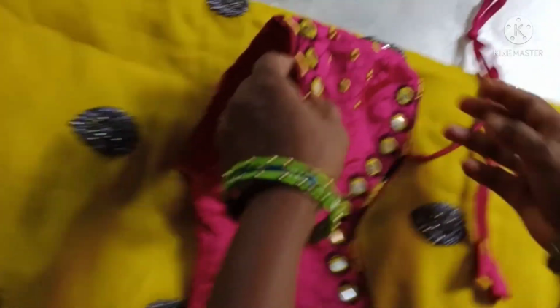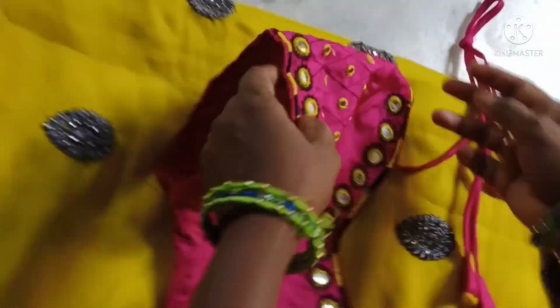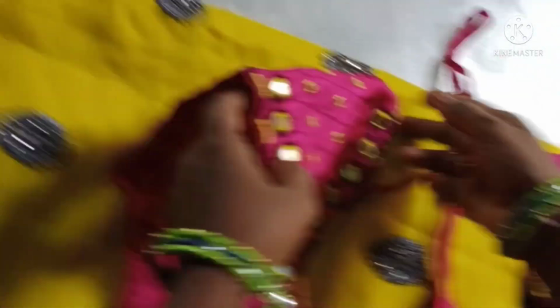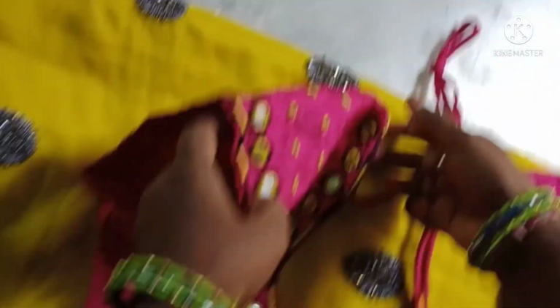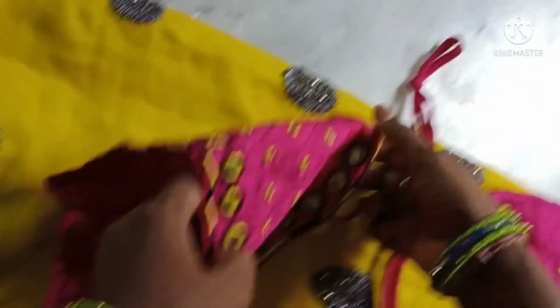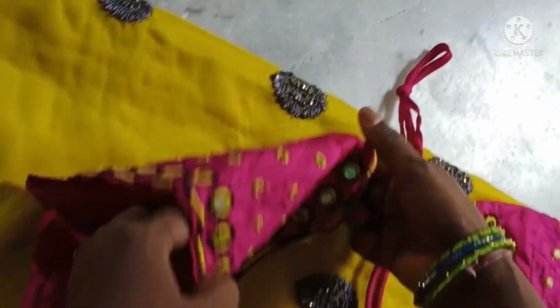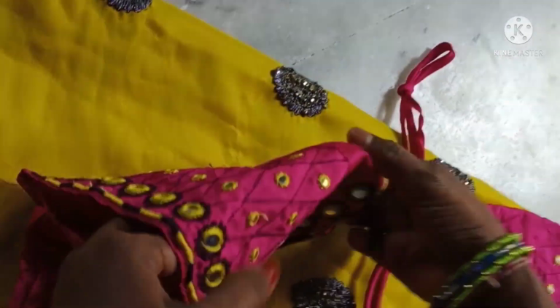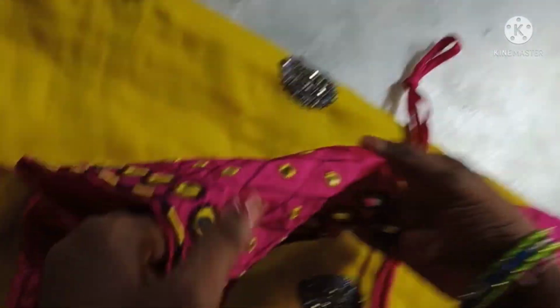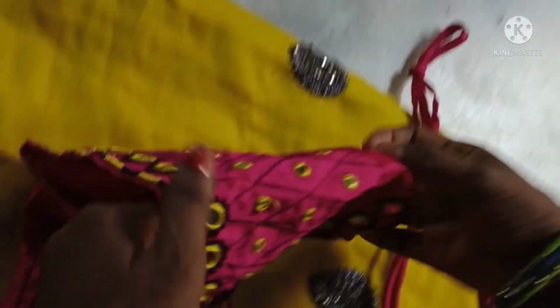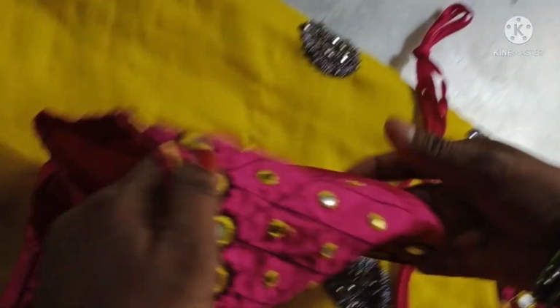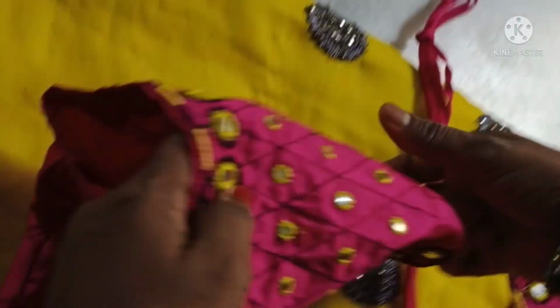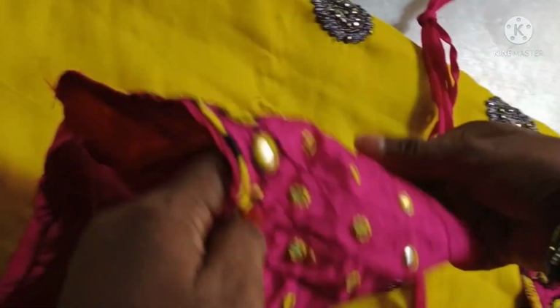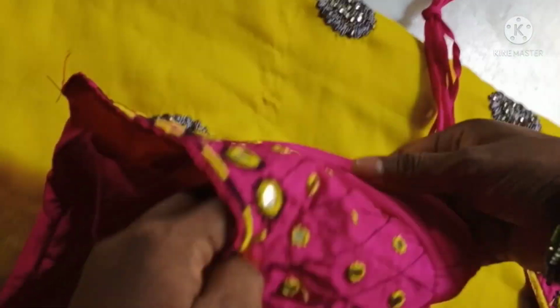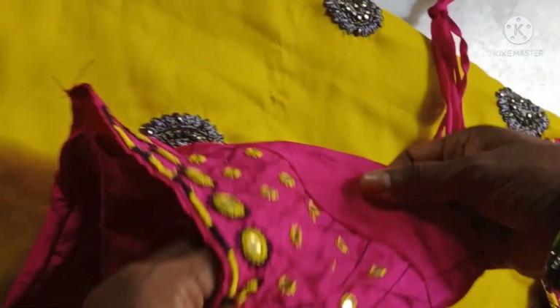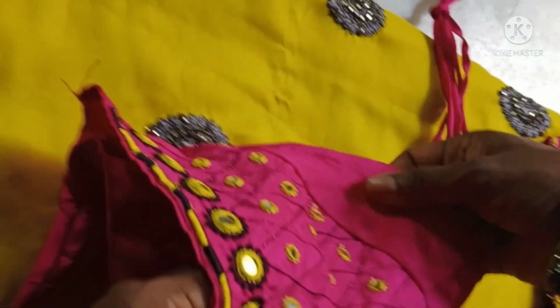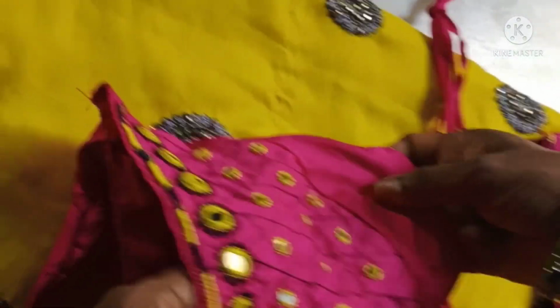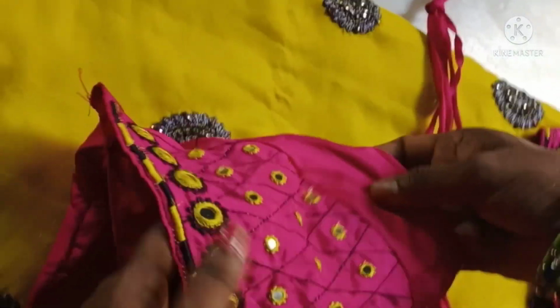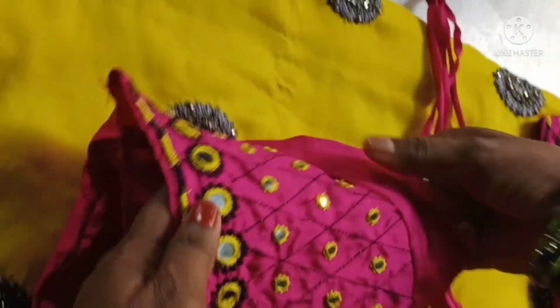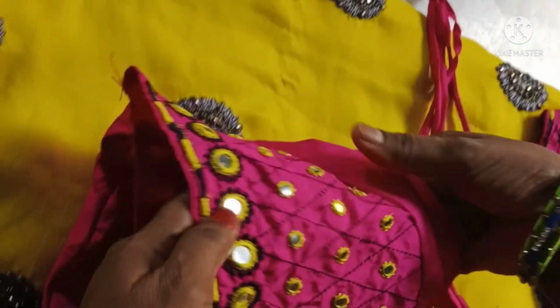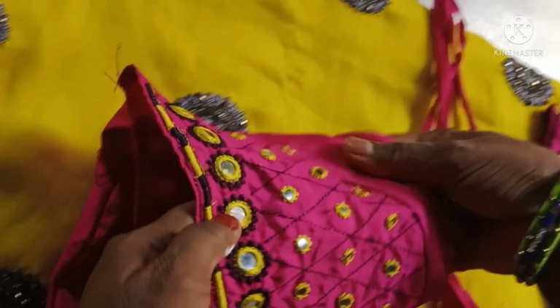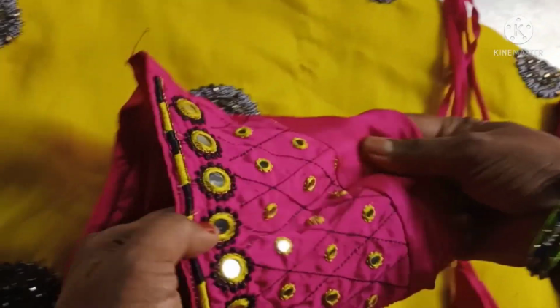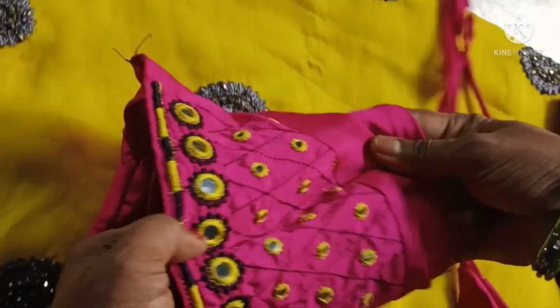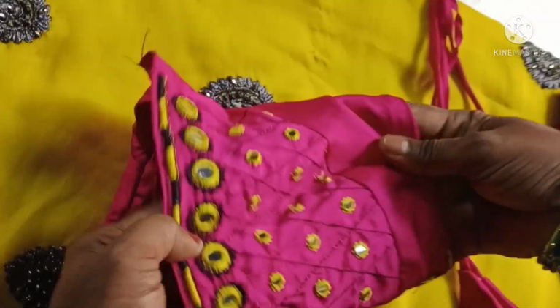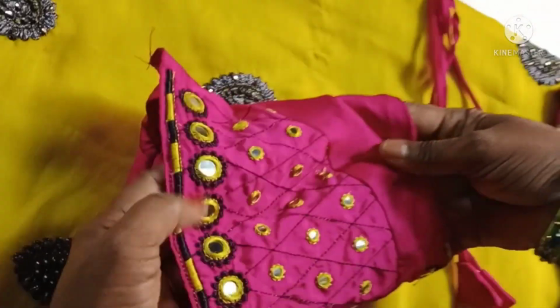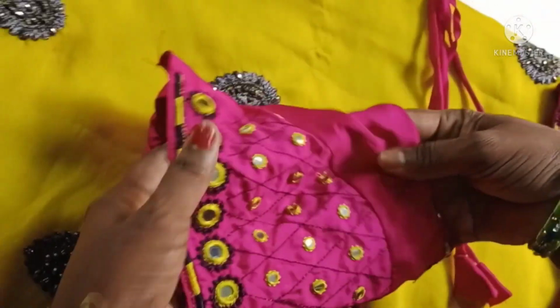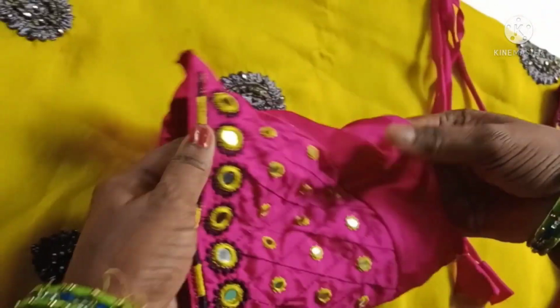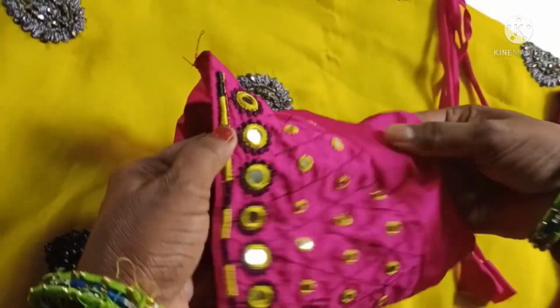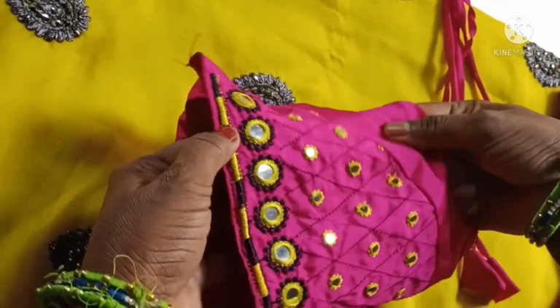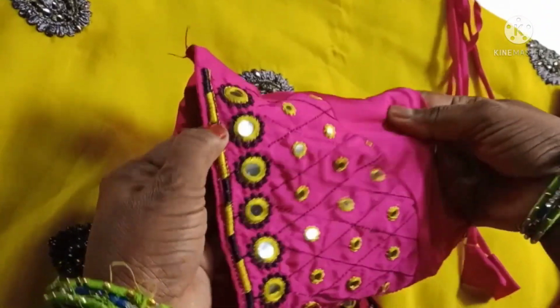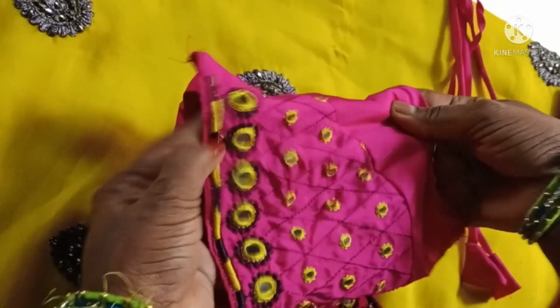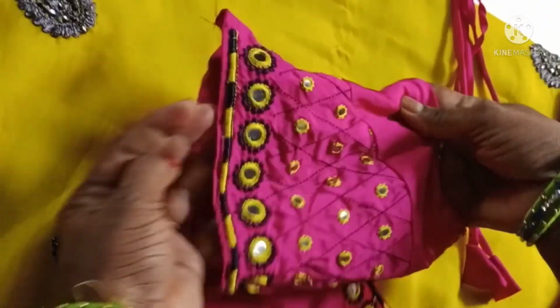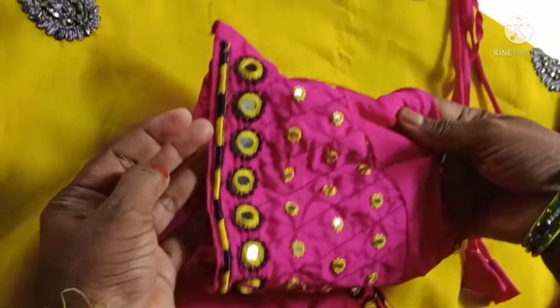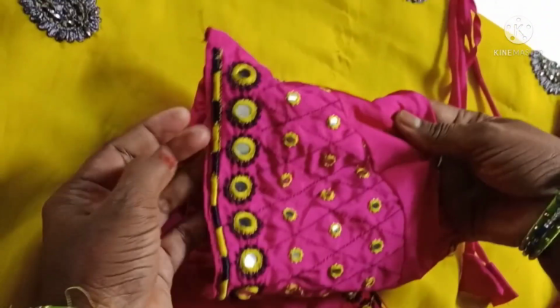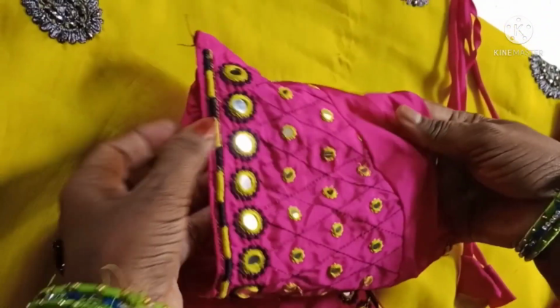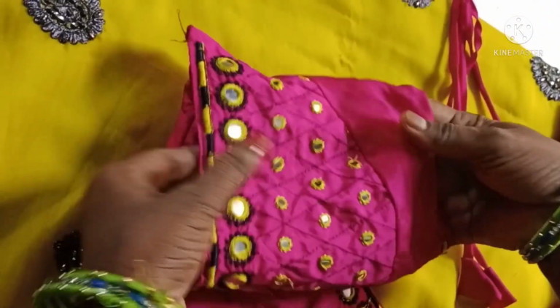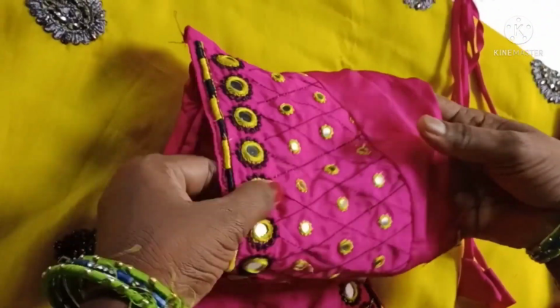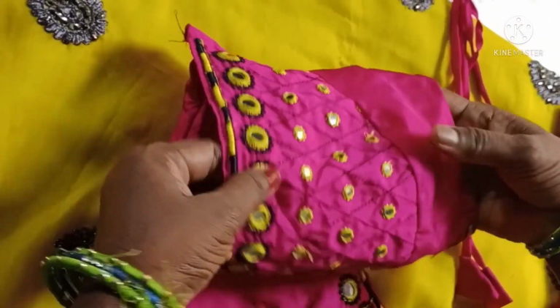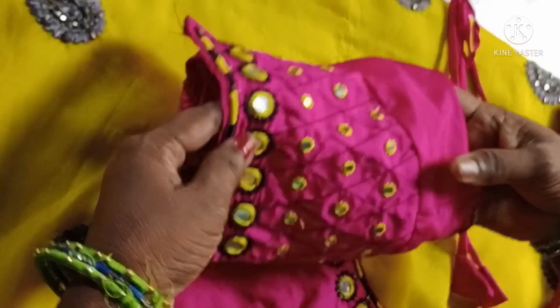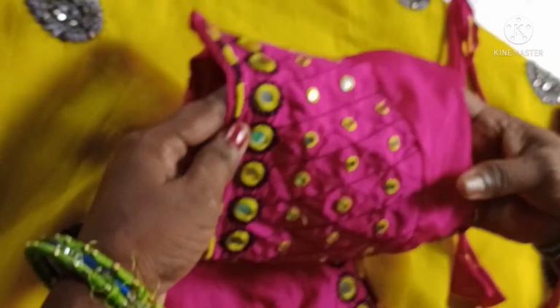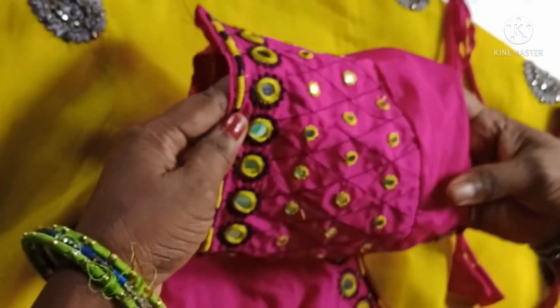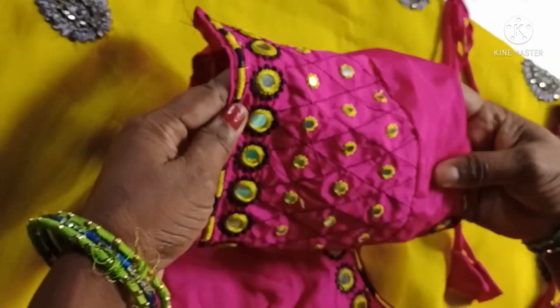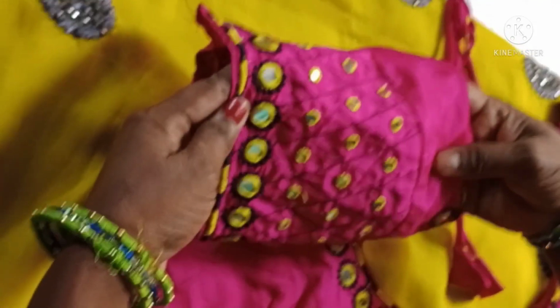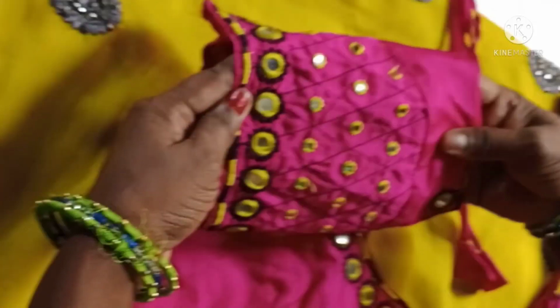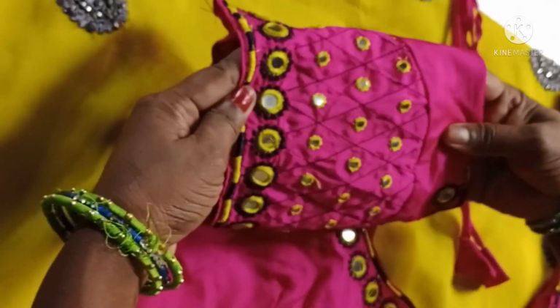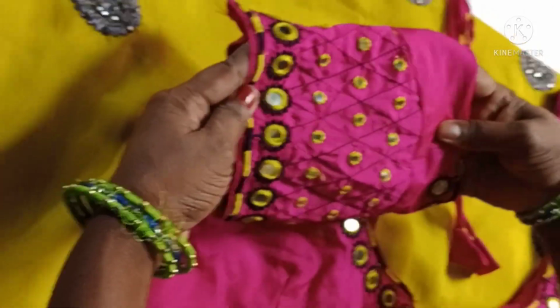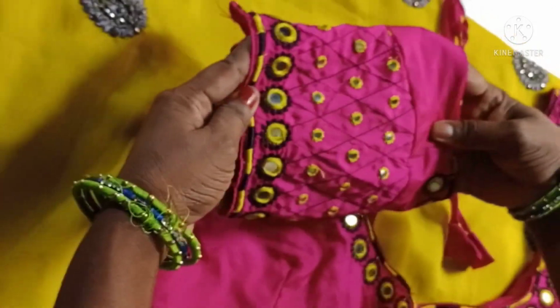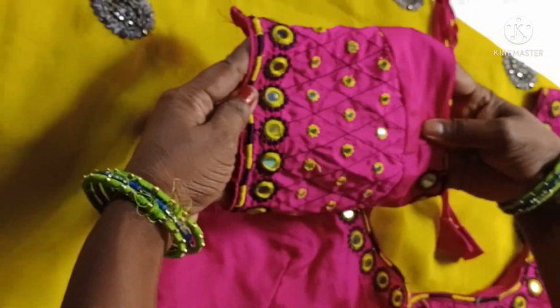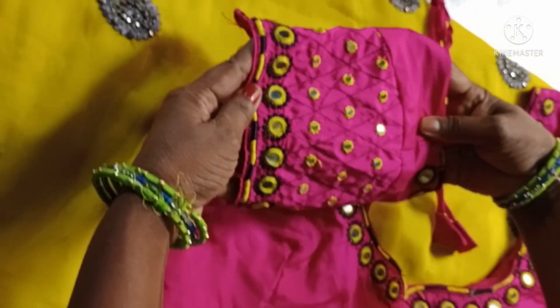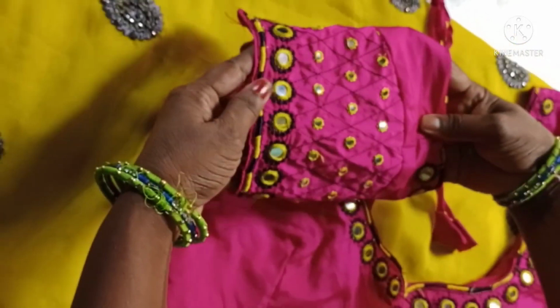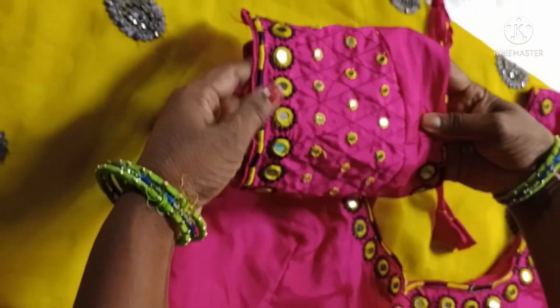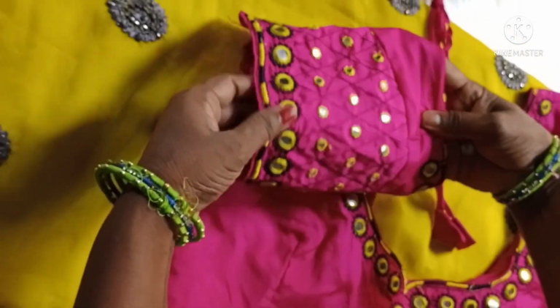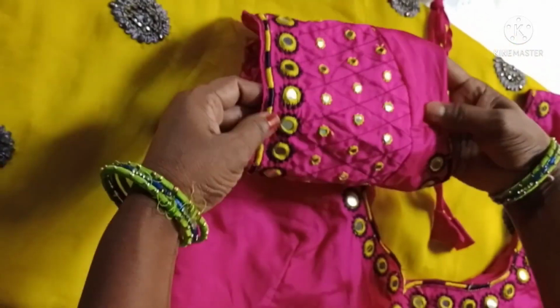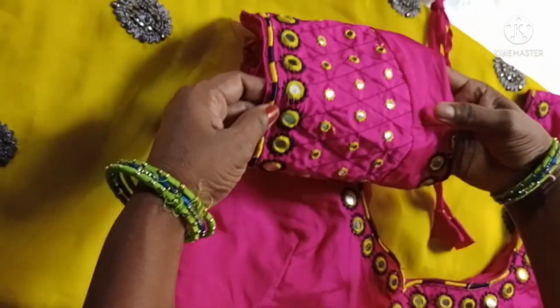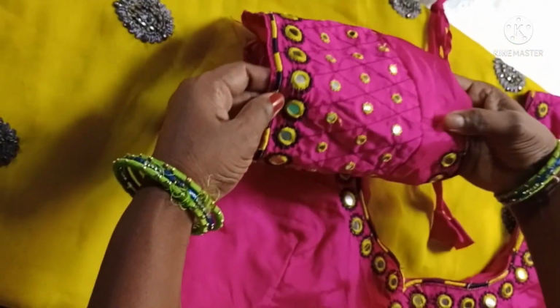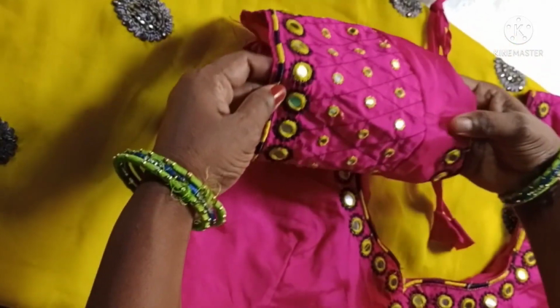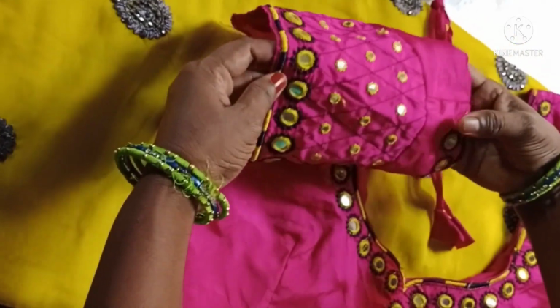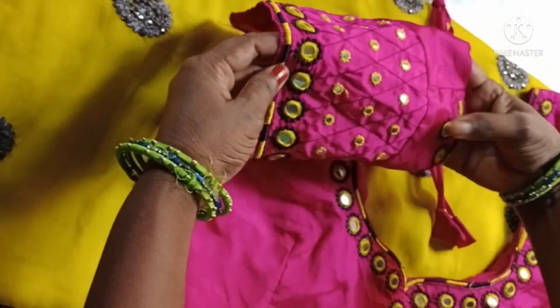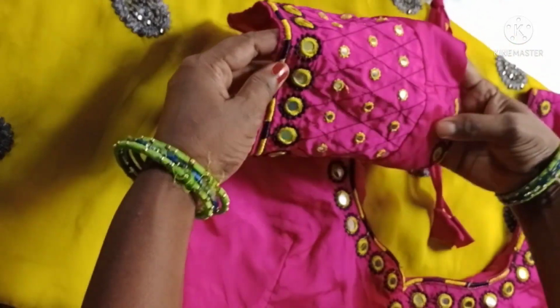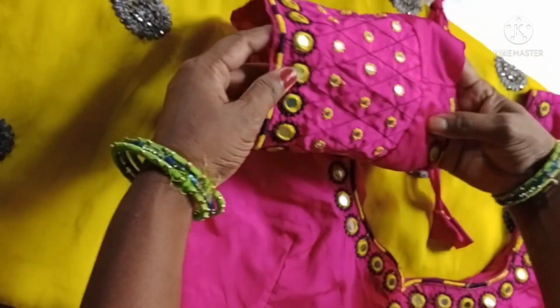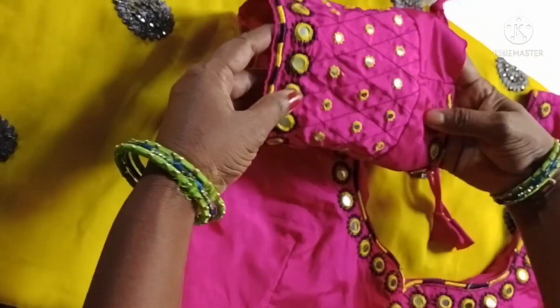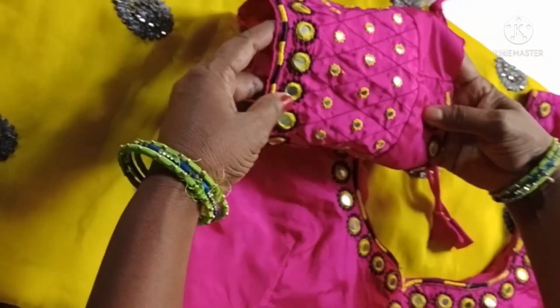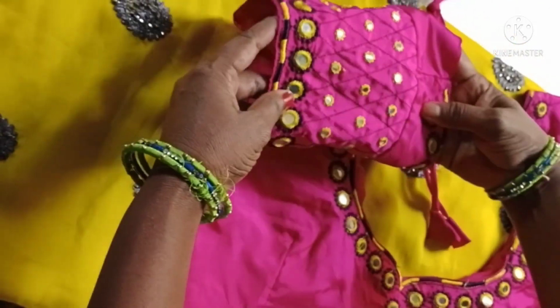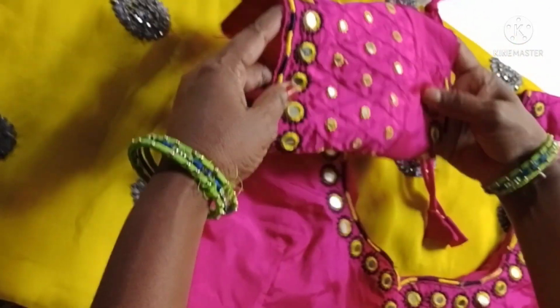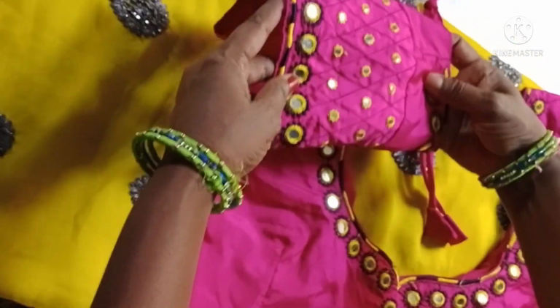In a video, this is a lemon yellow. The blouse is pink and contrast.